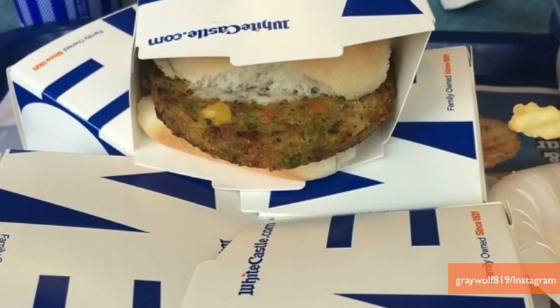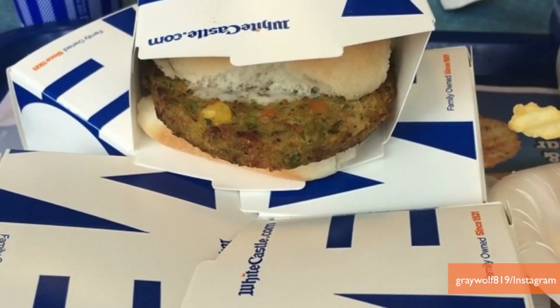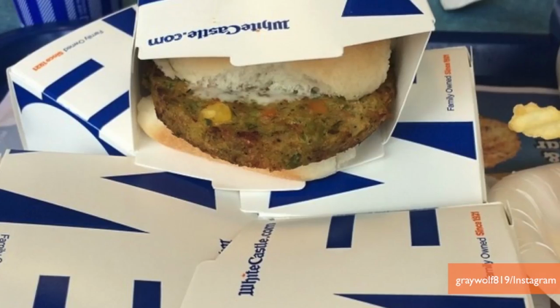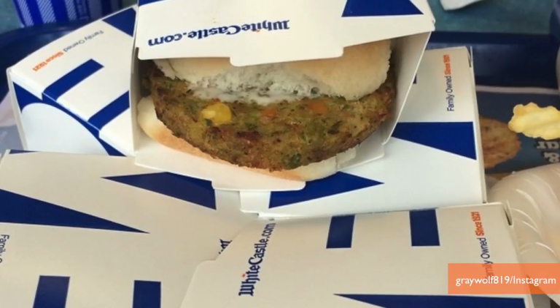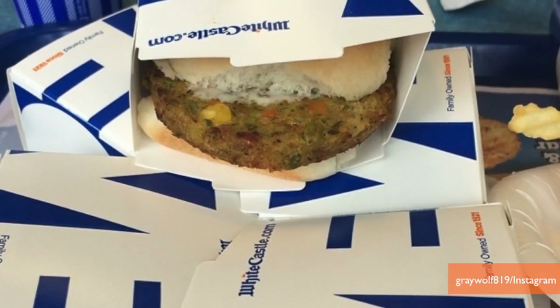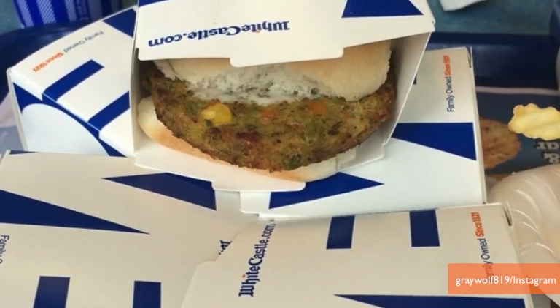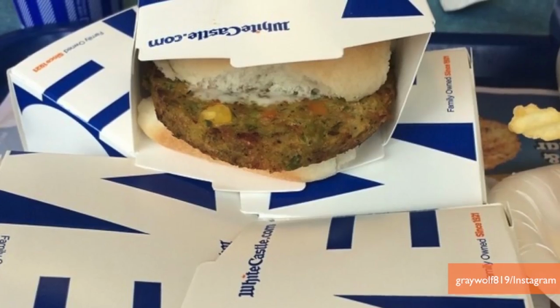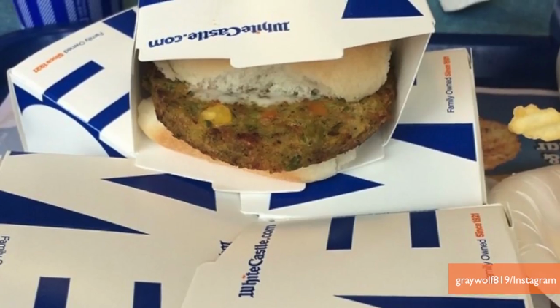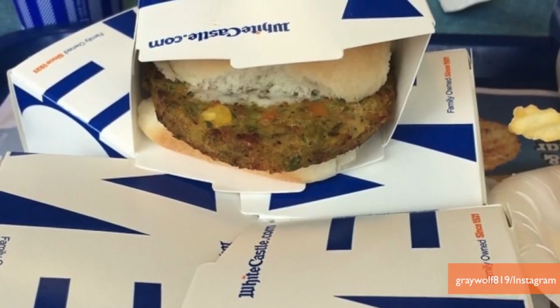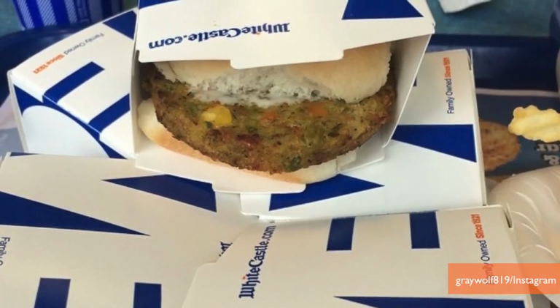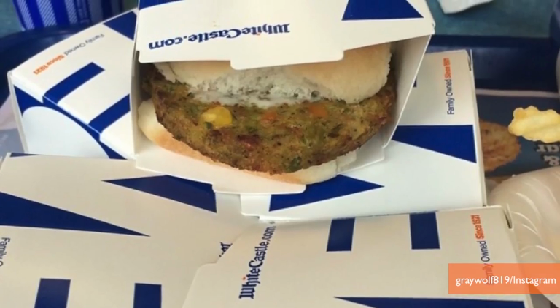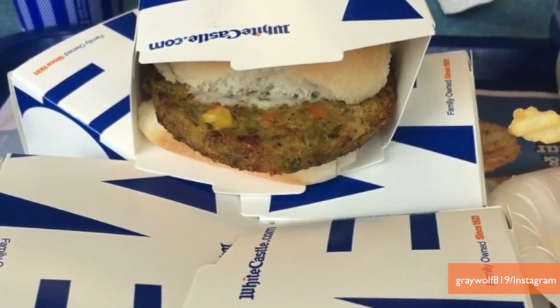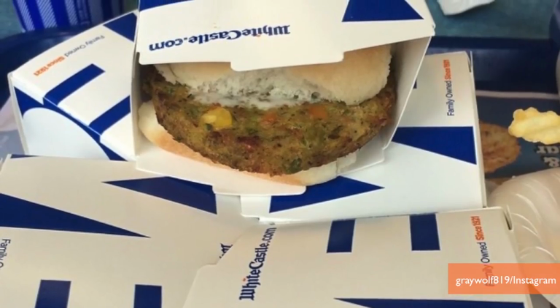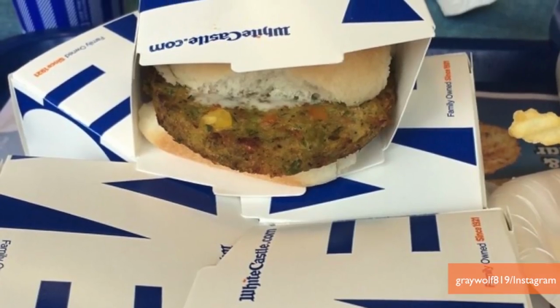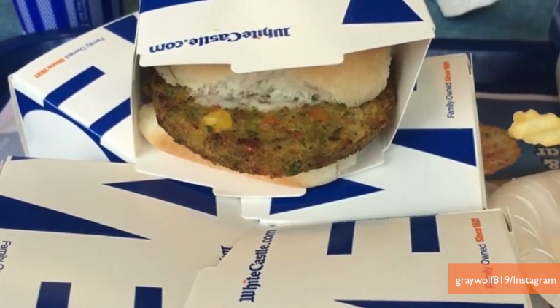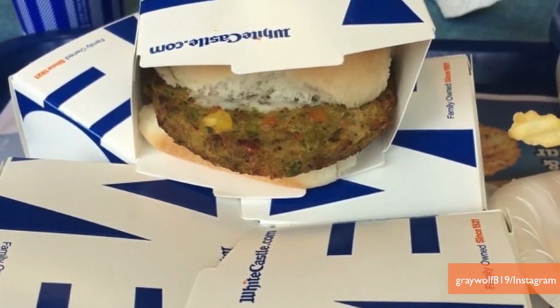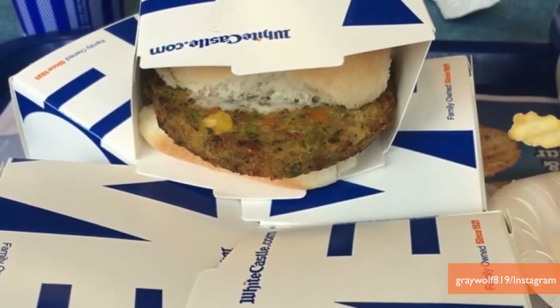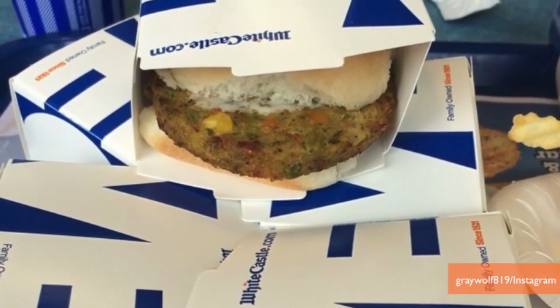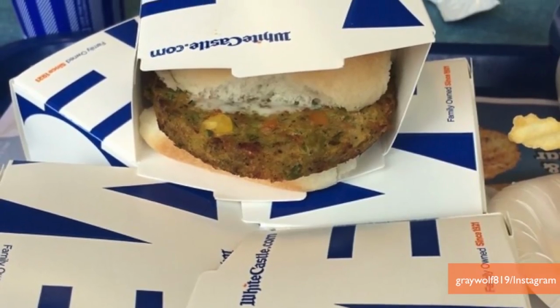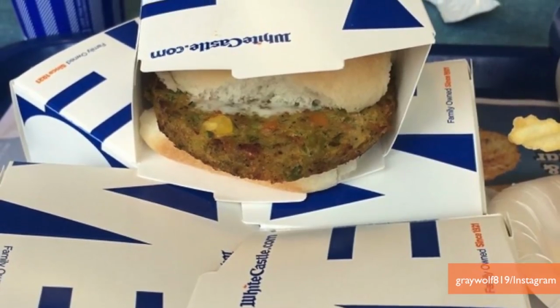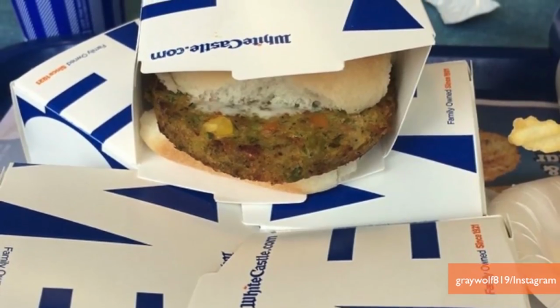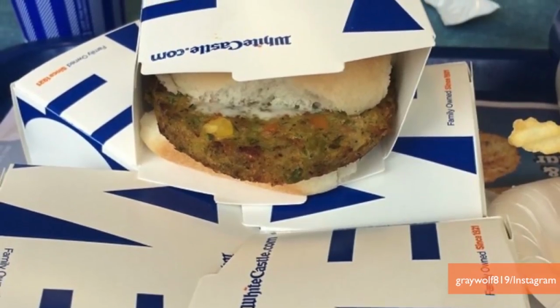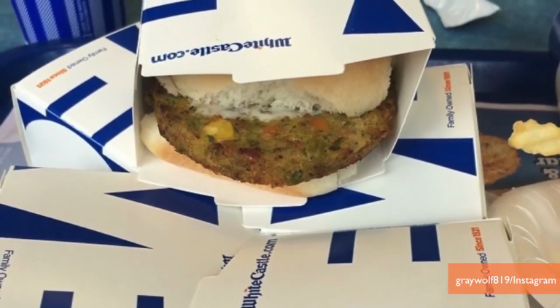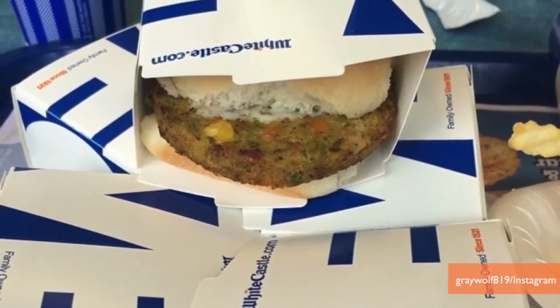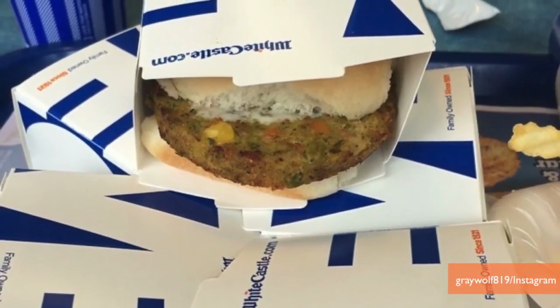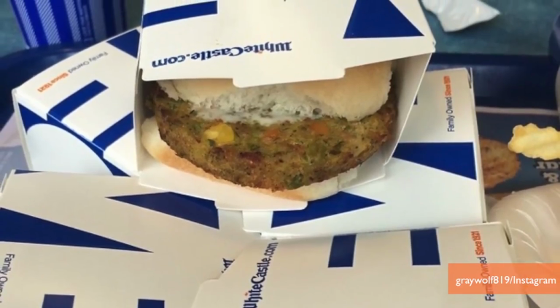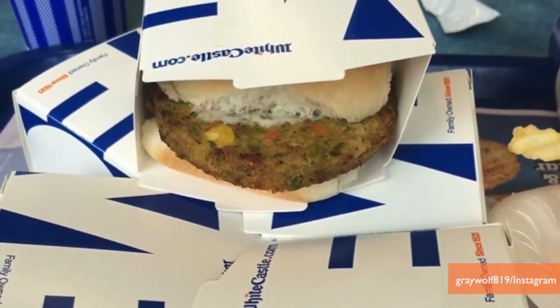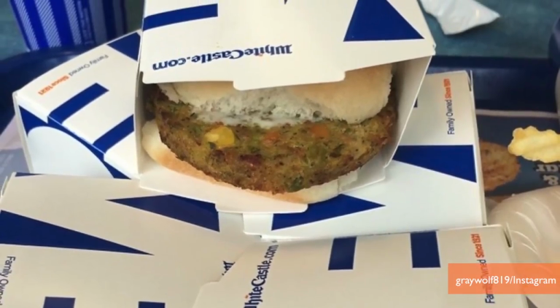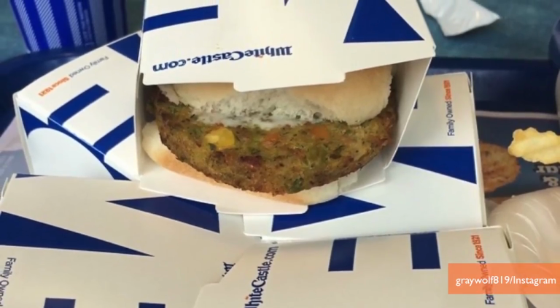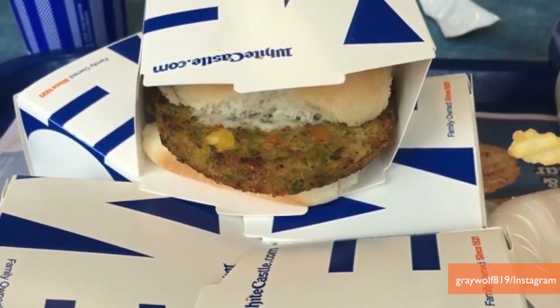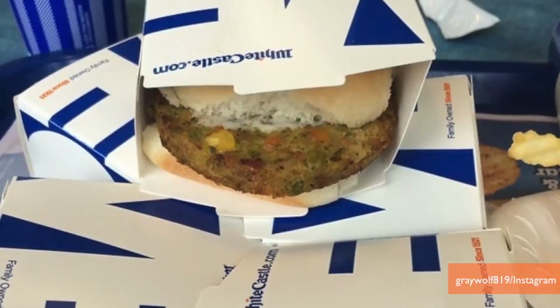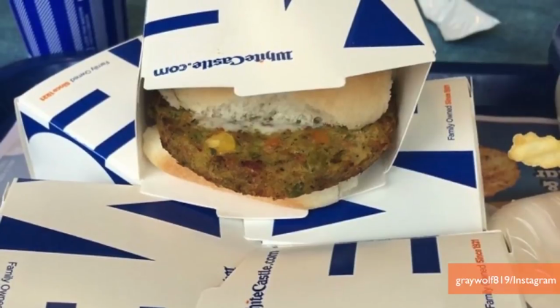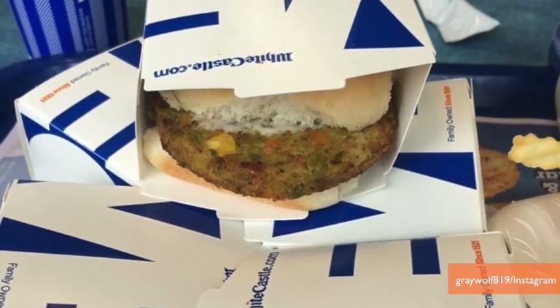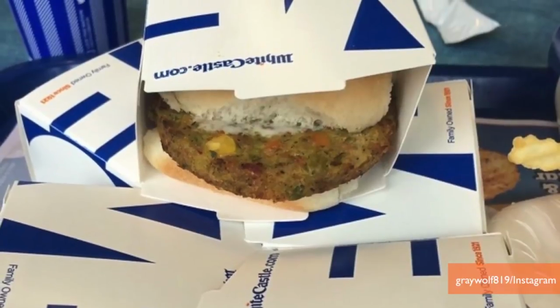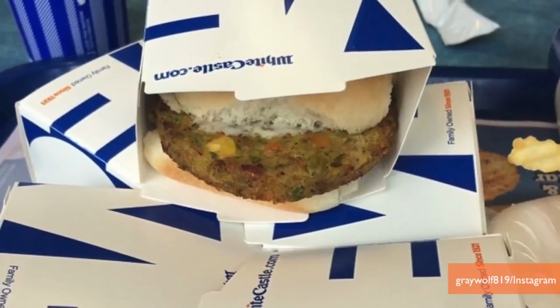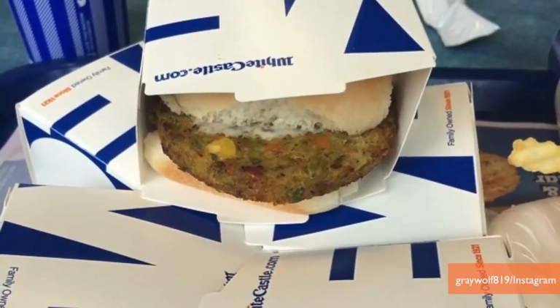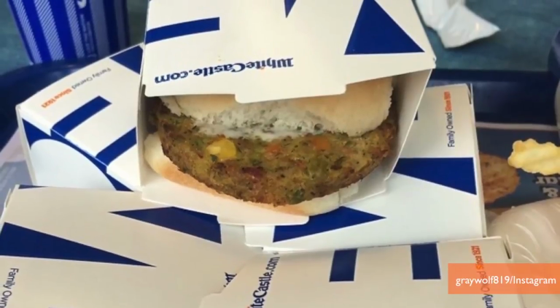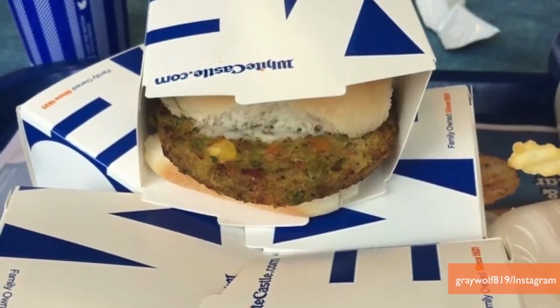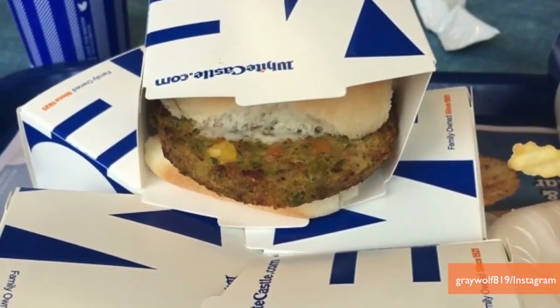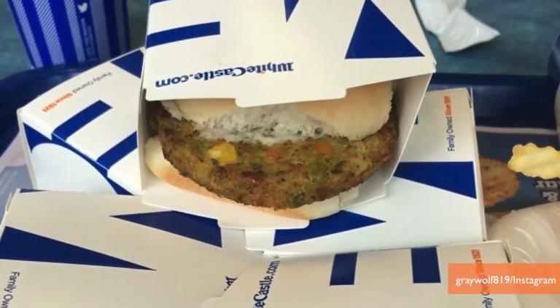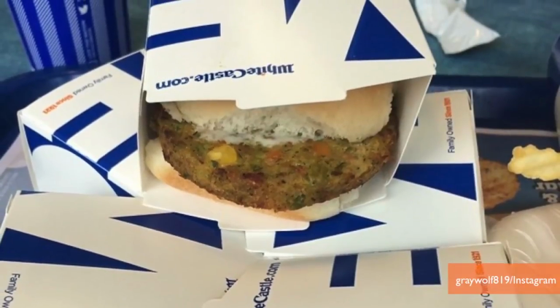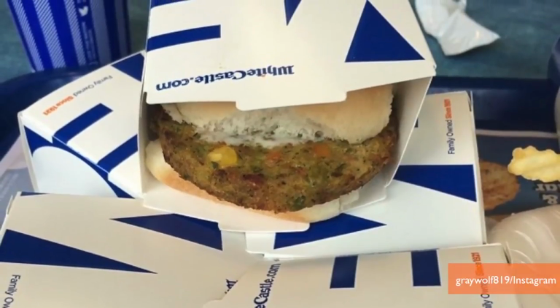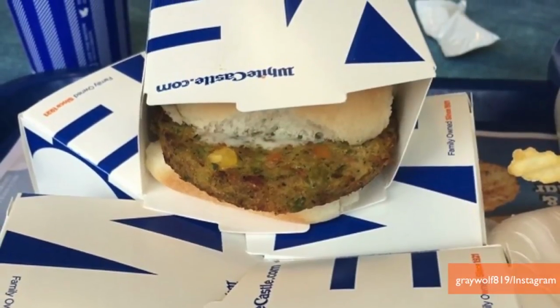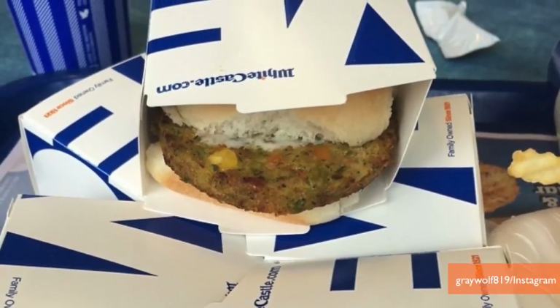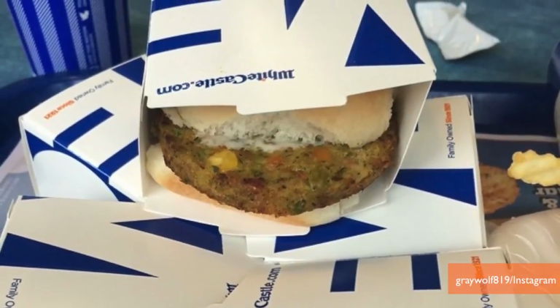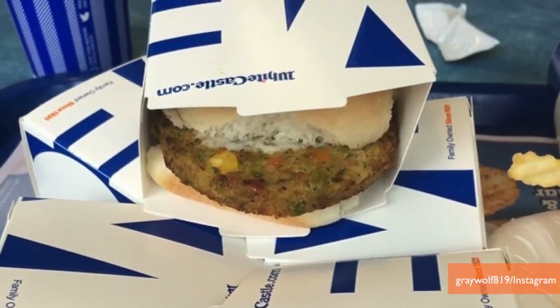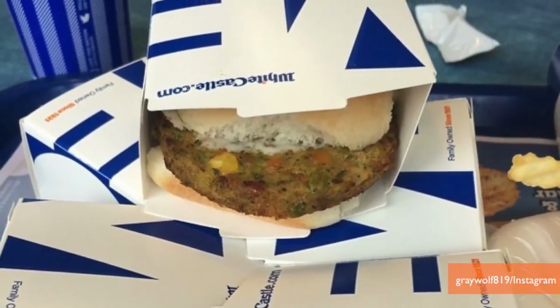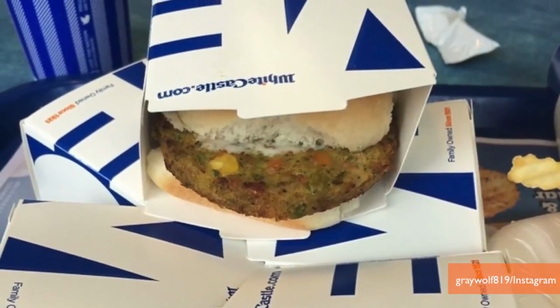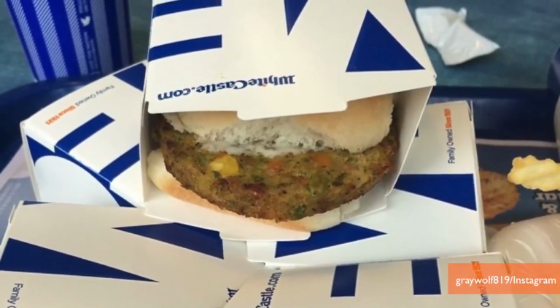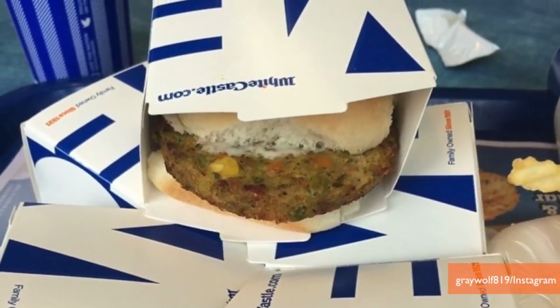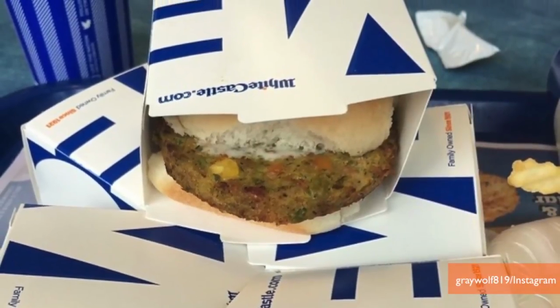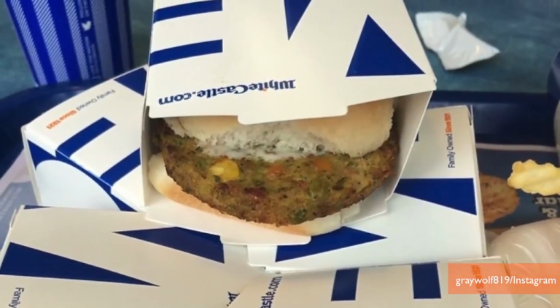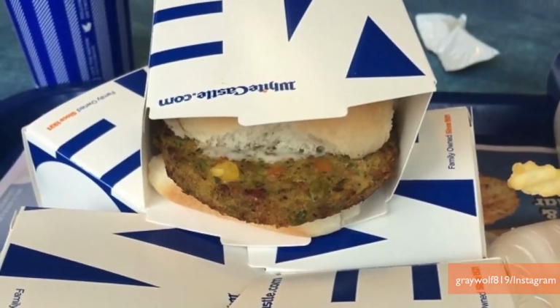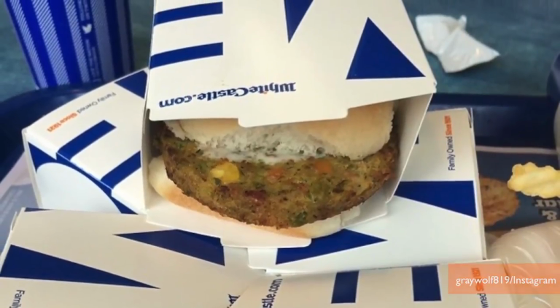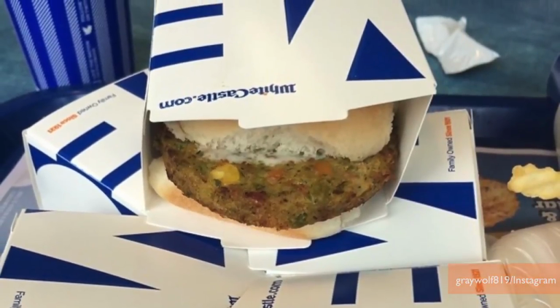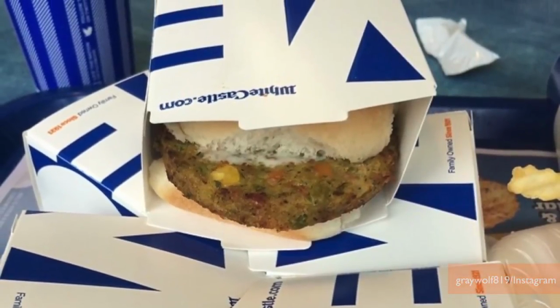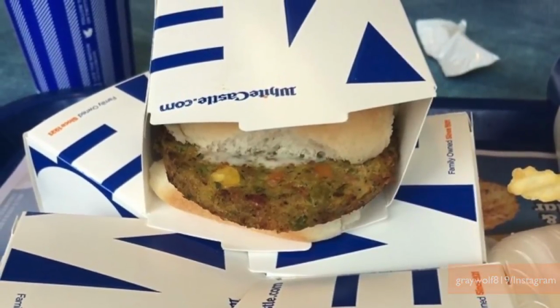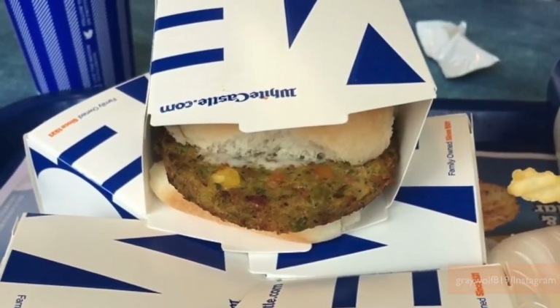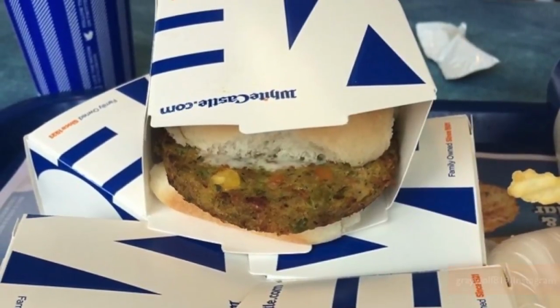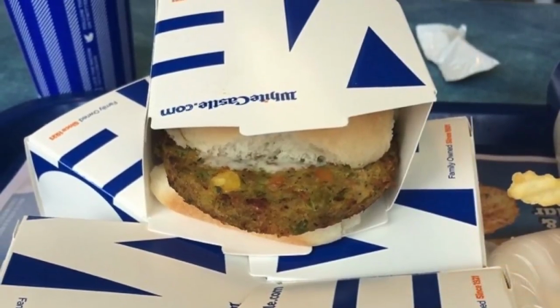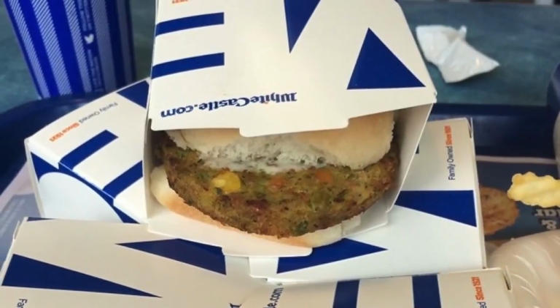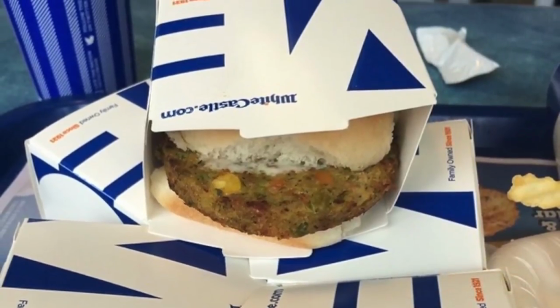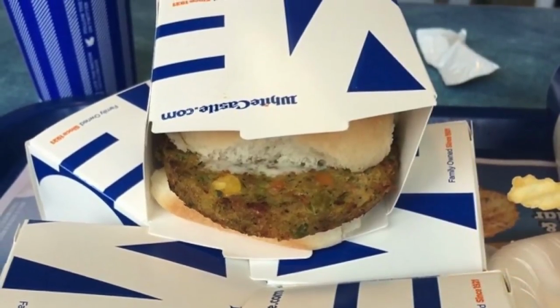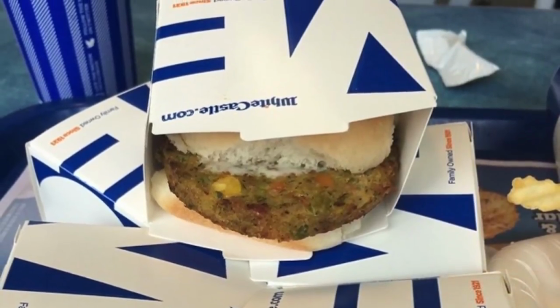During the summer and fall of 2014, White Castle tested veggie sliders at select restaurants. I guess they were a hit because now they're permanently on the menu.